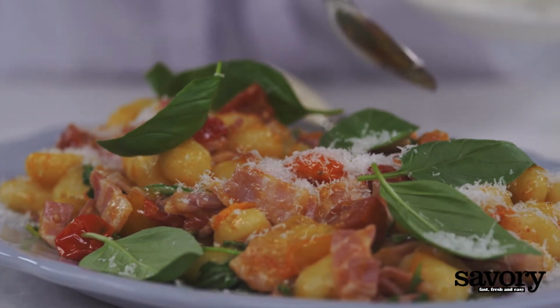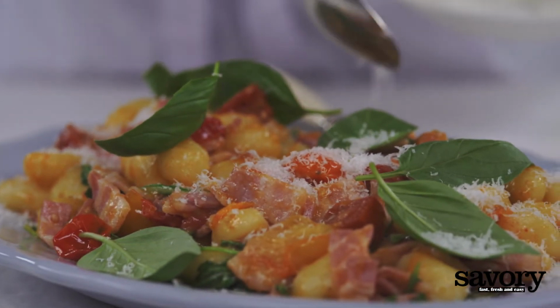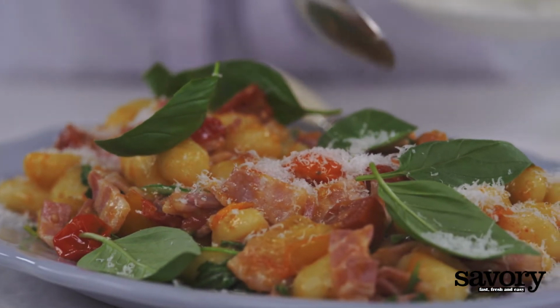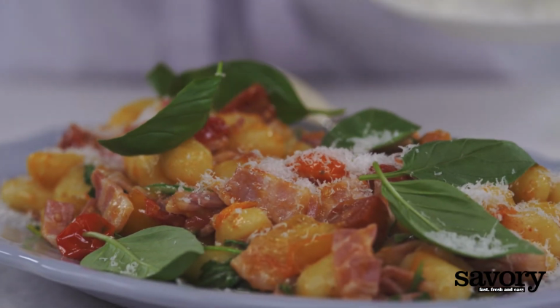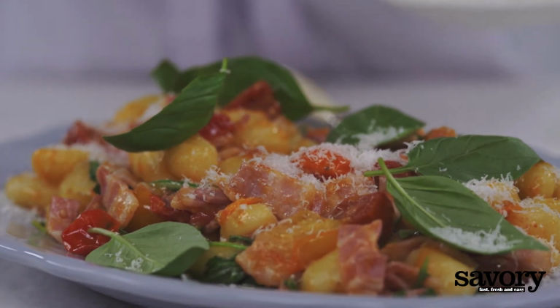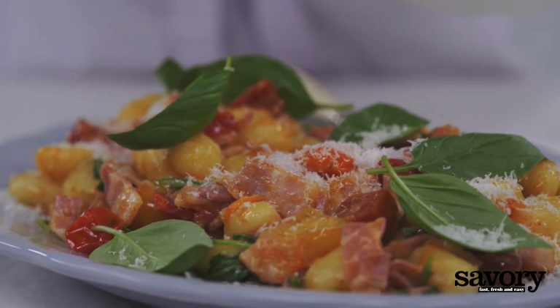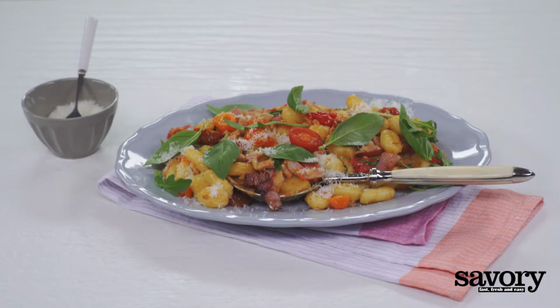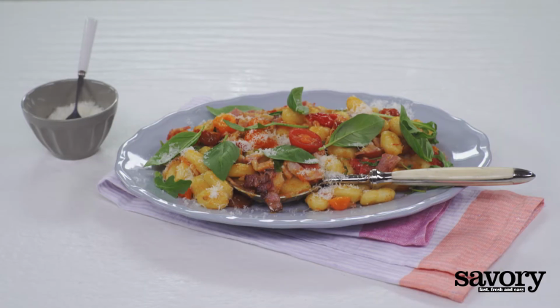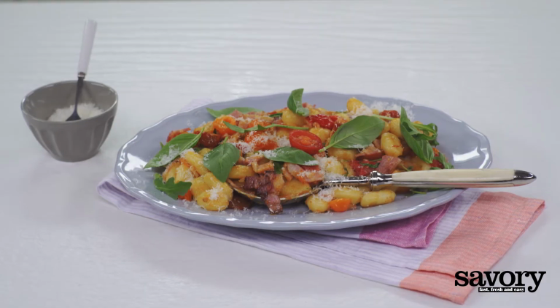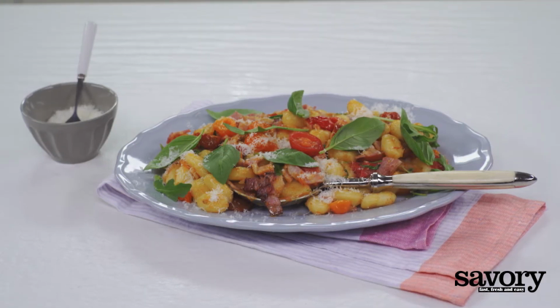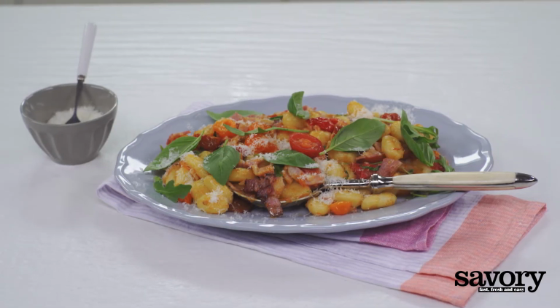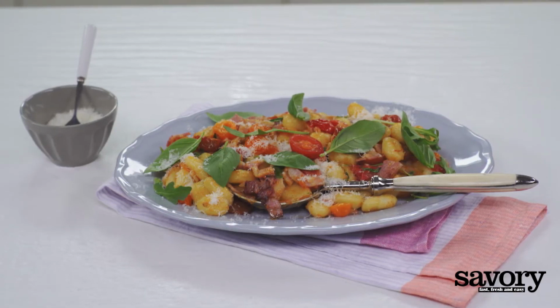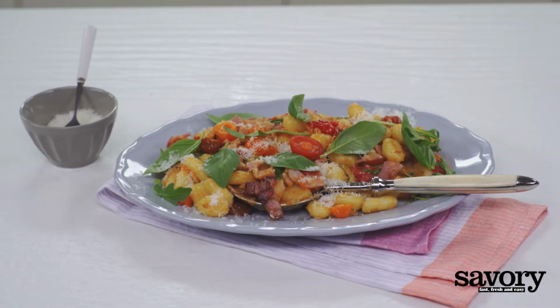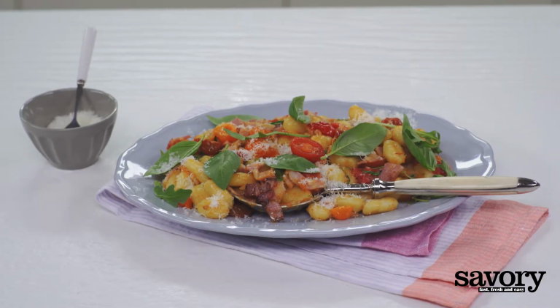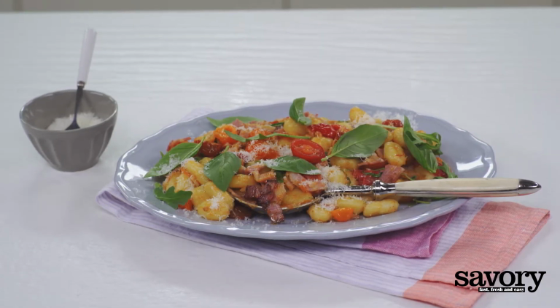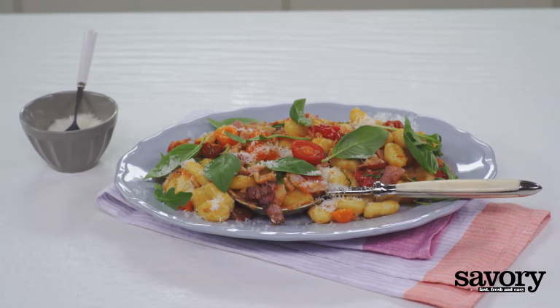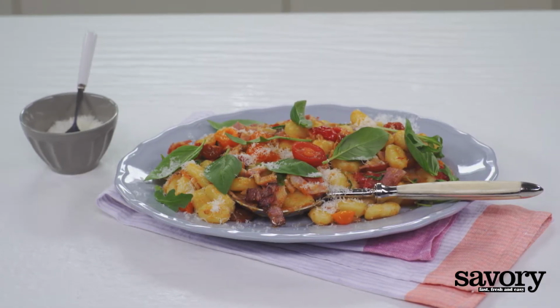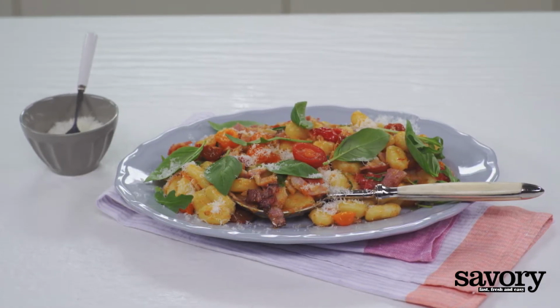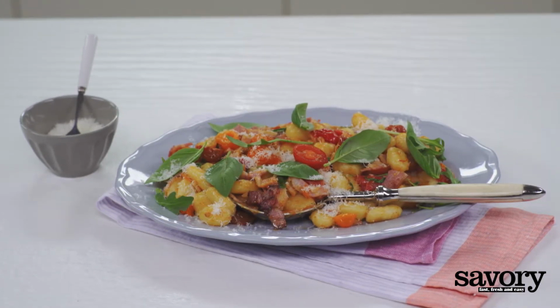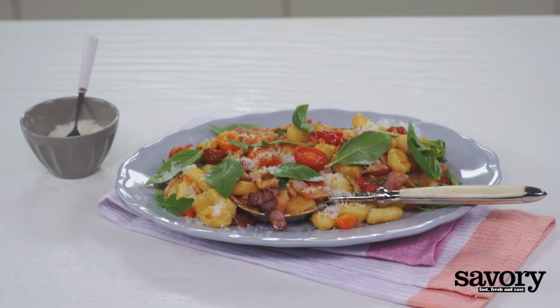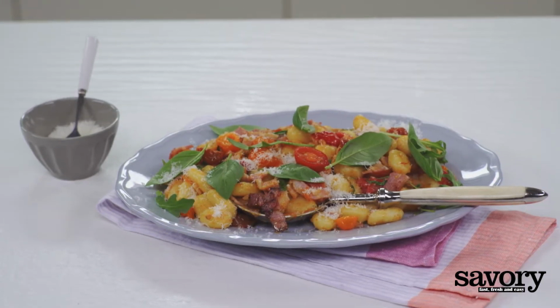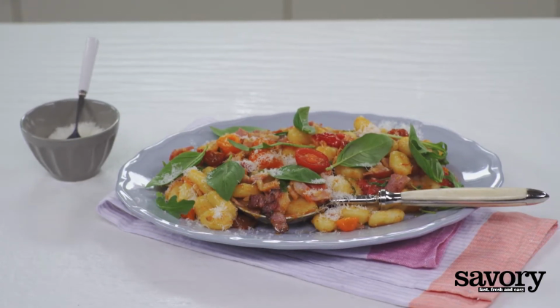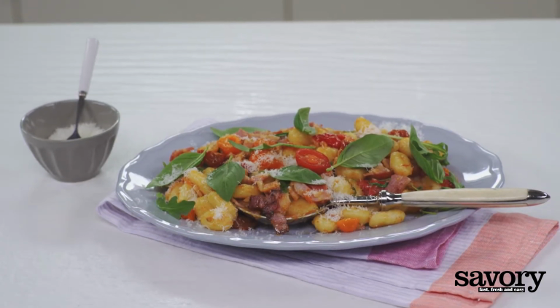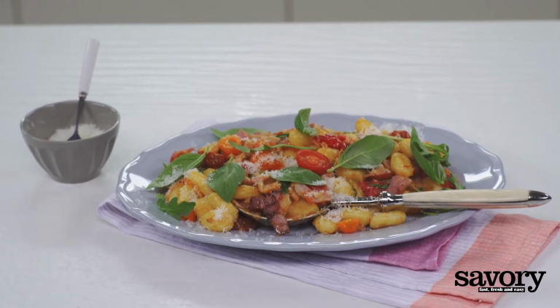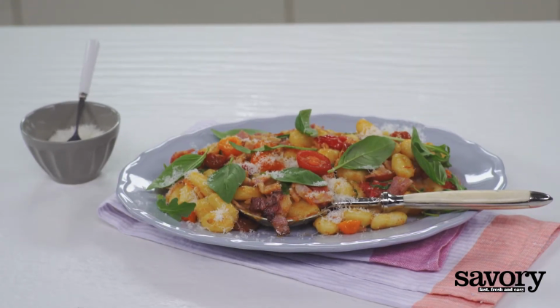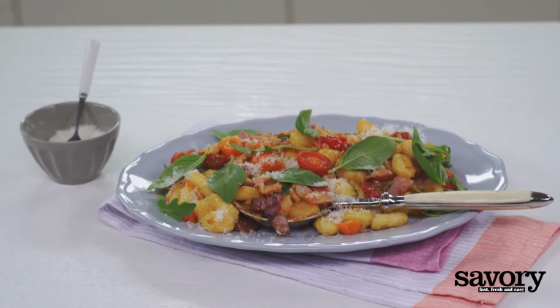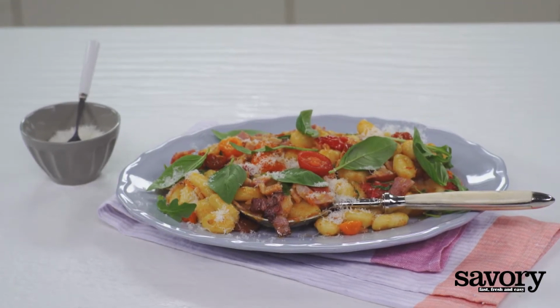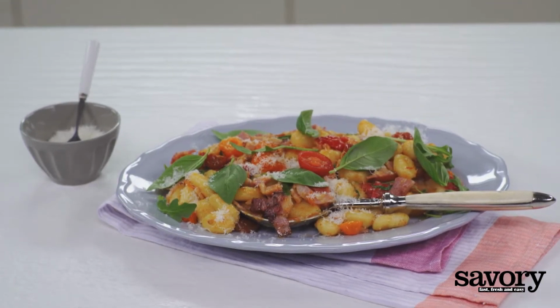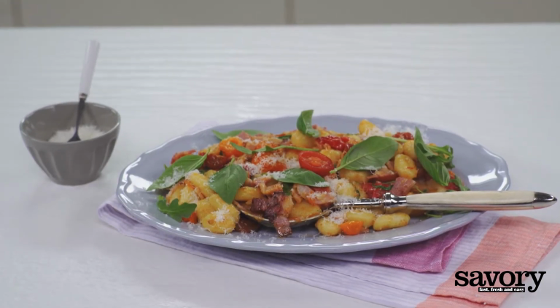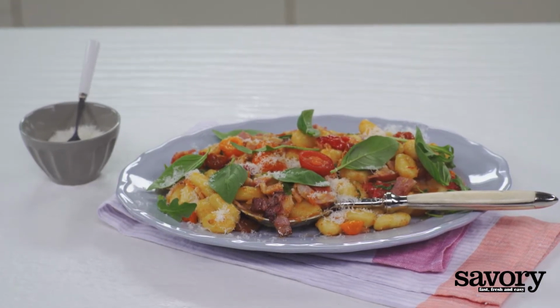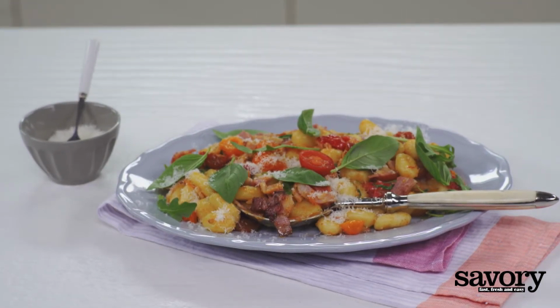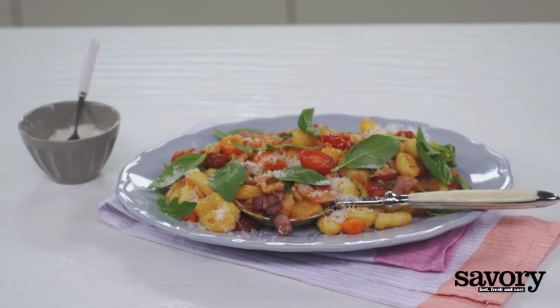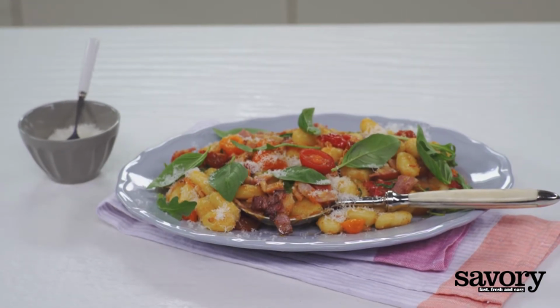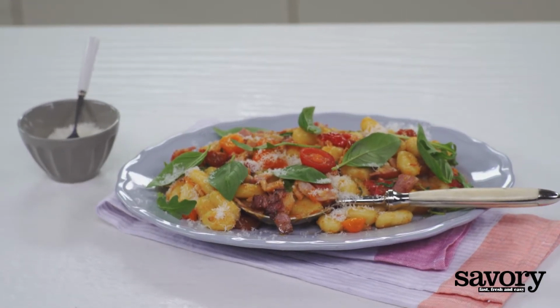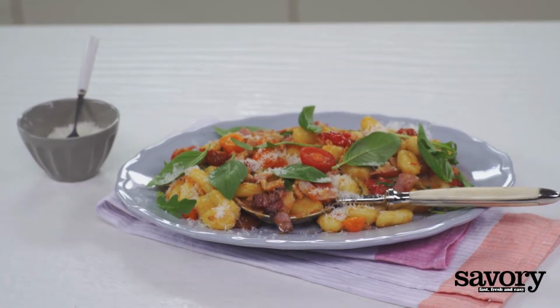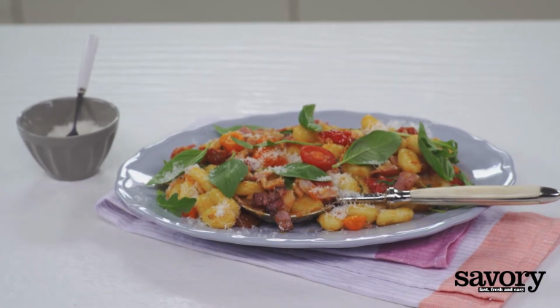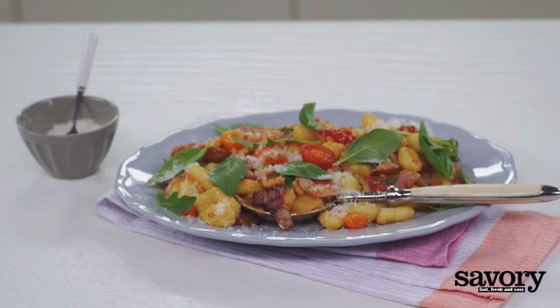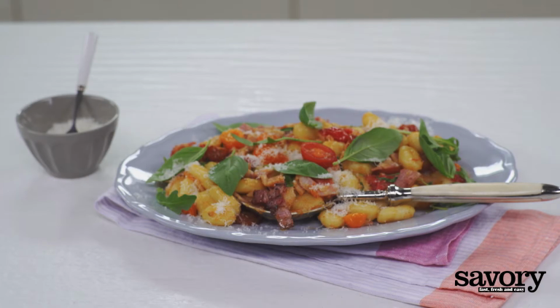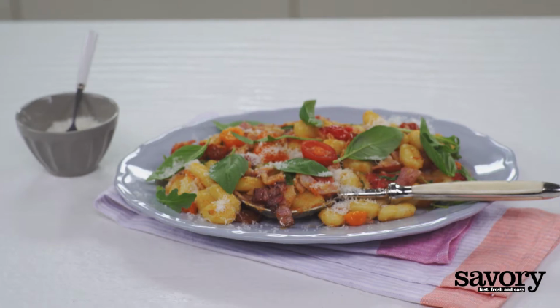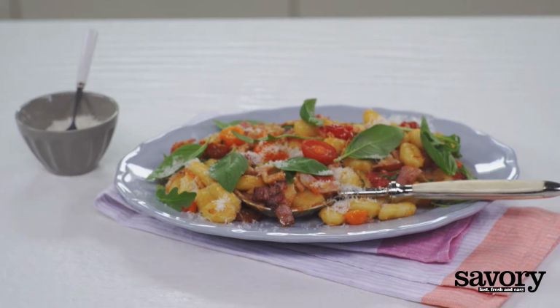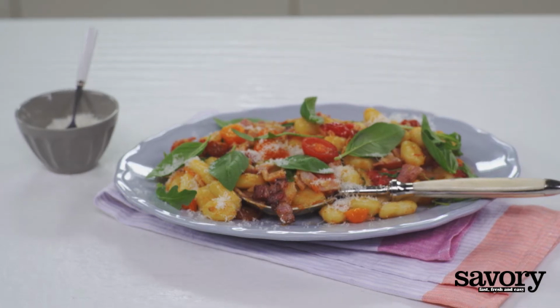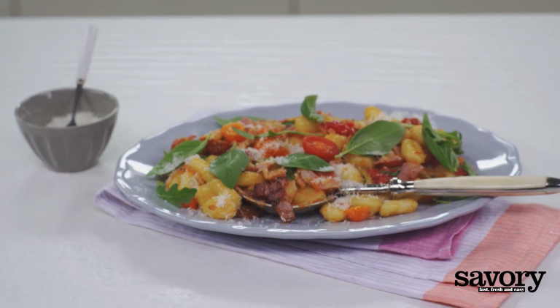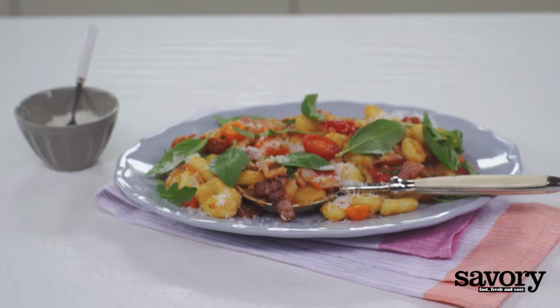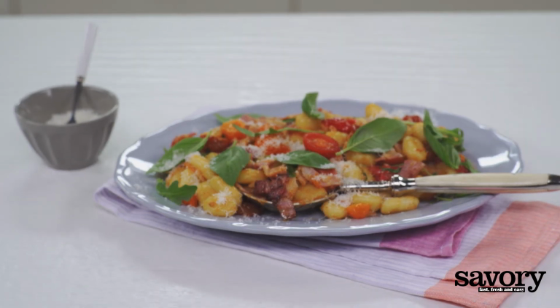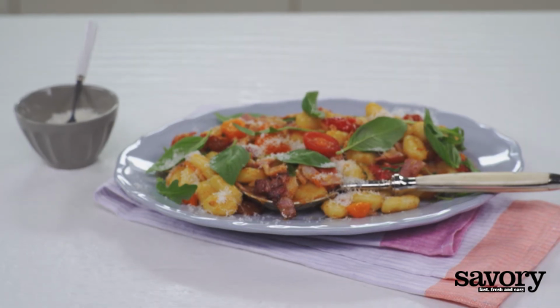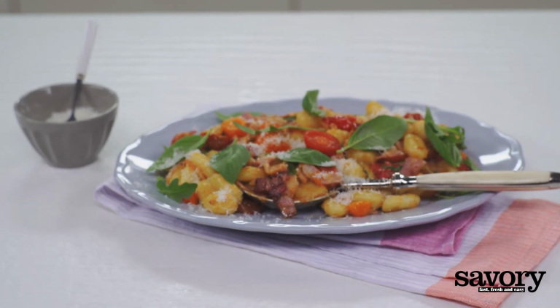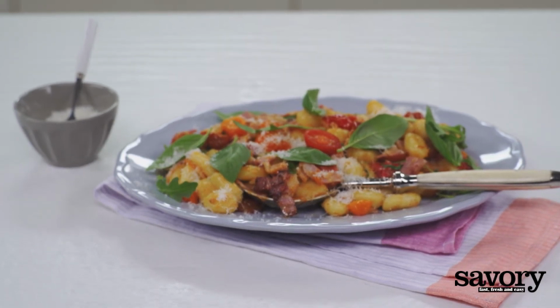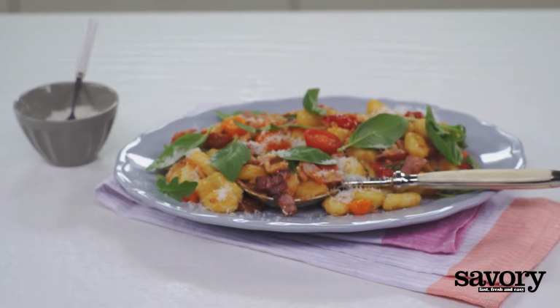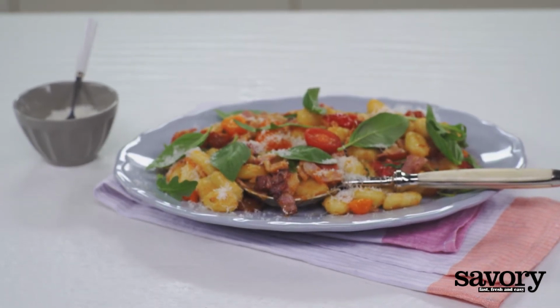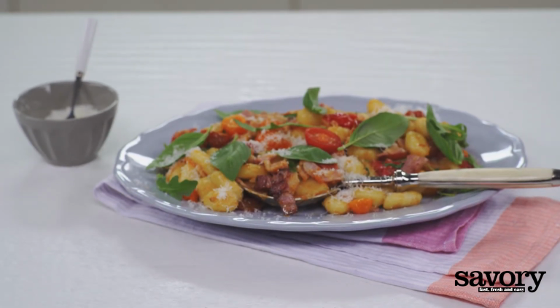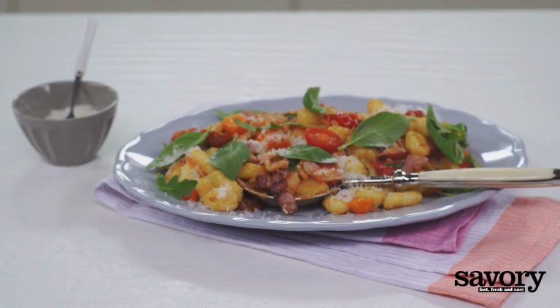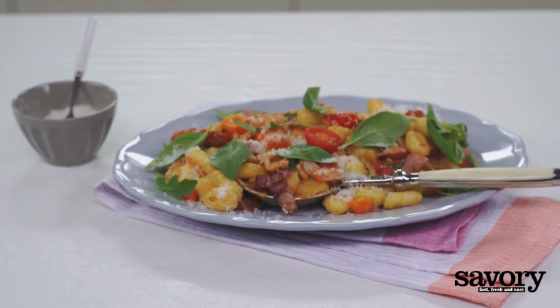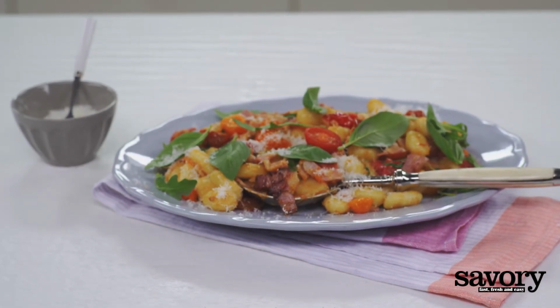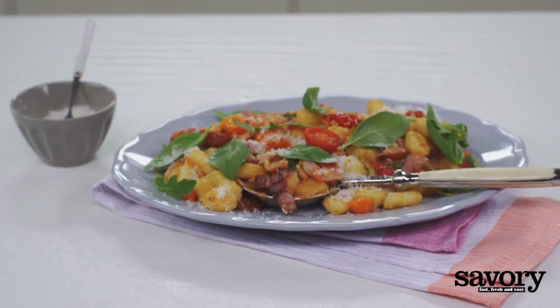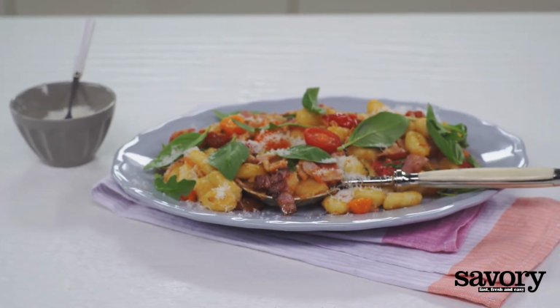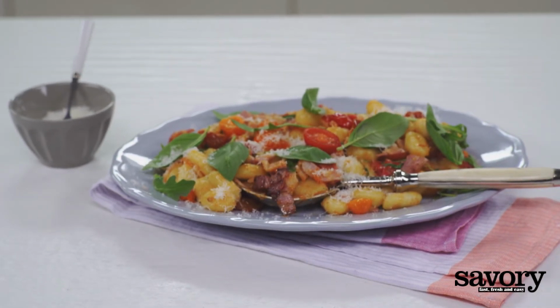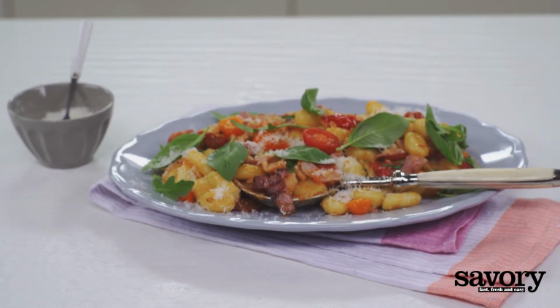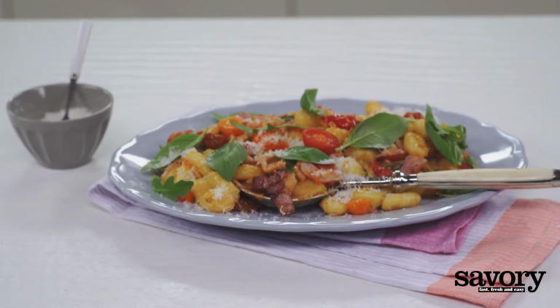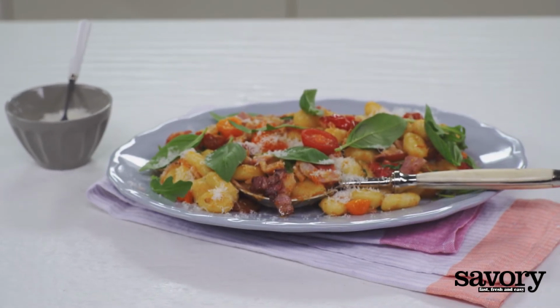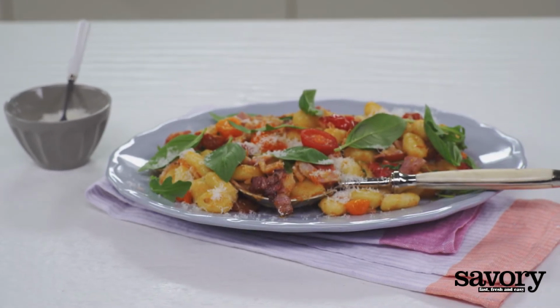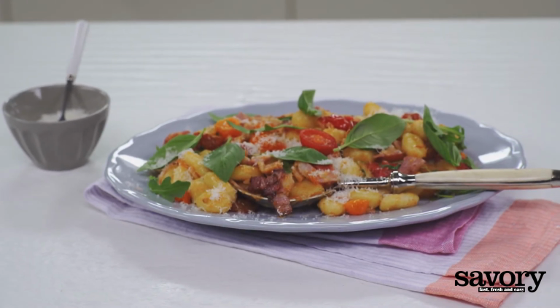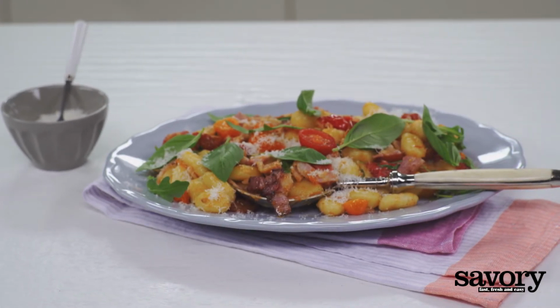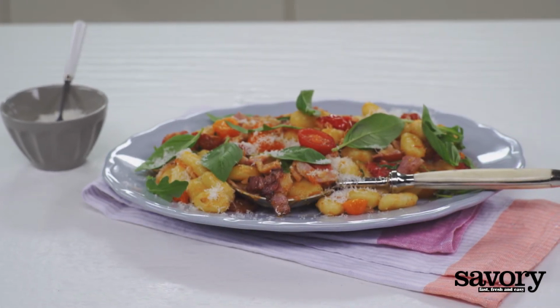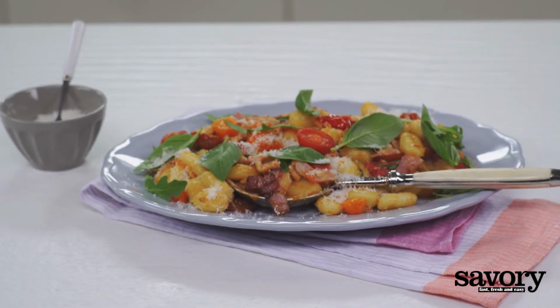And there you have it. Simple, fresh, and savory. Enjoy!